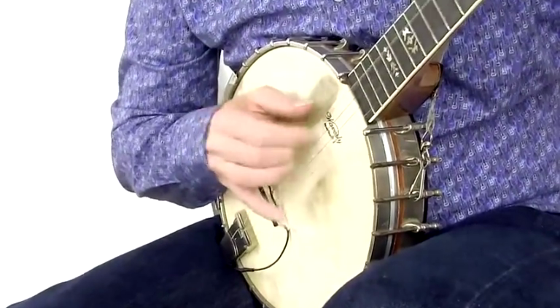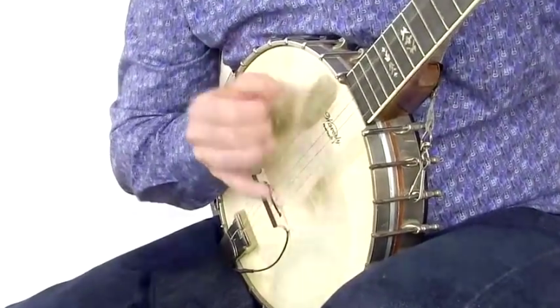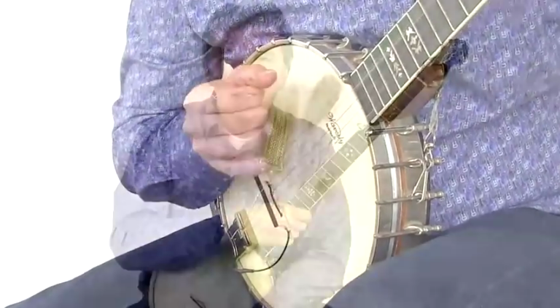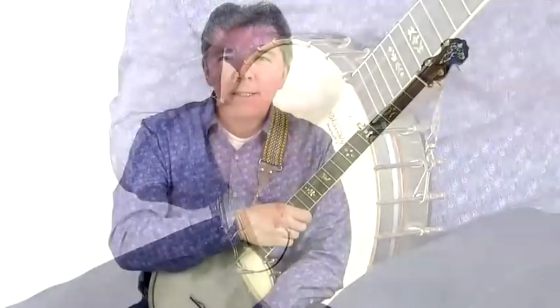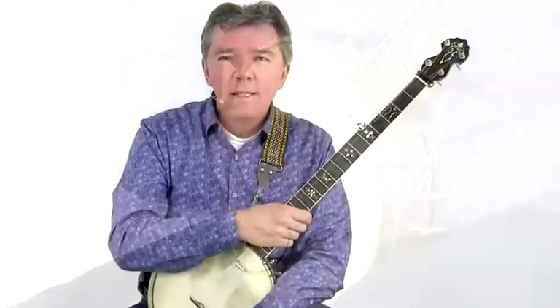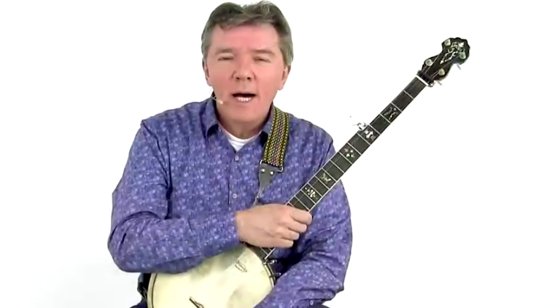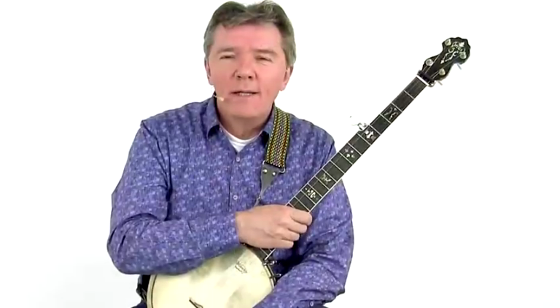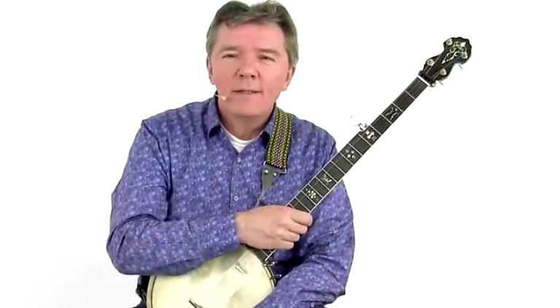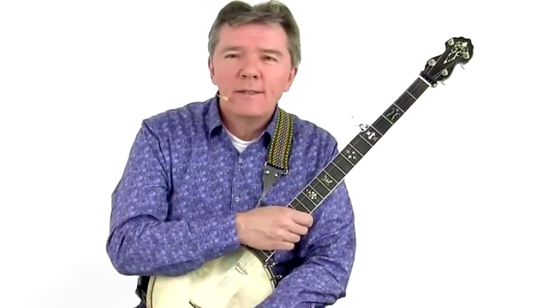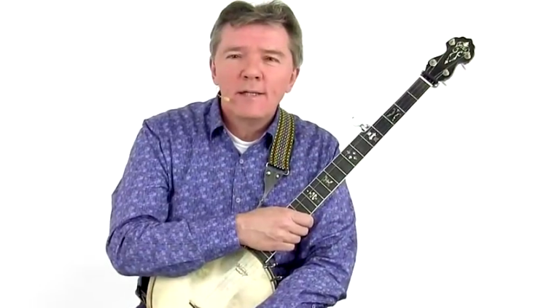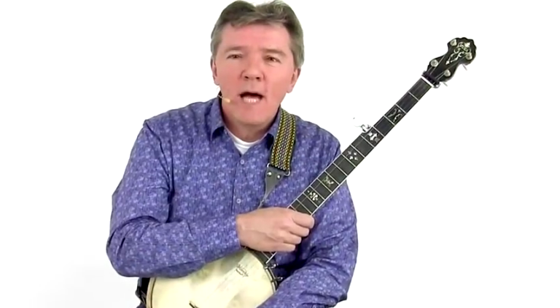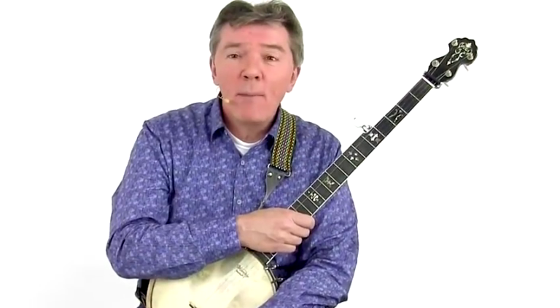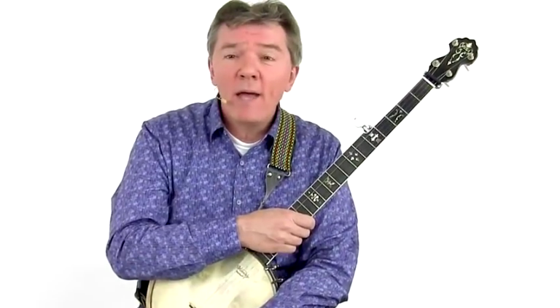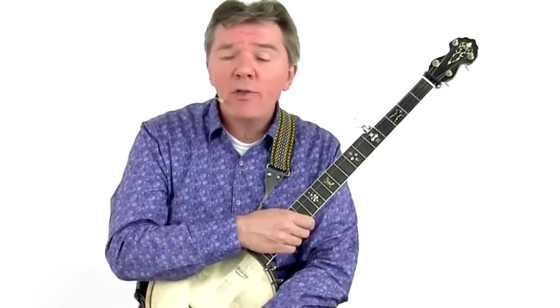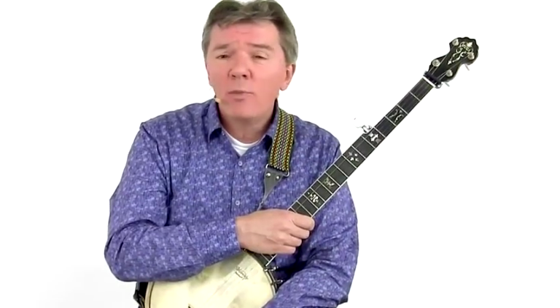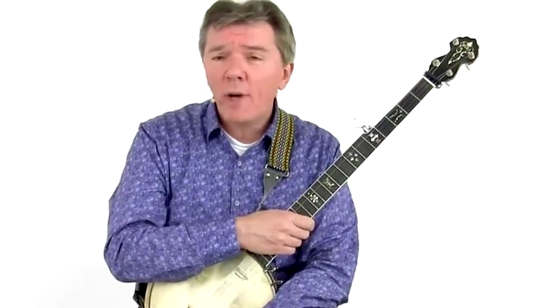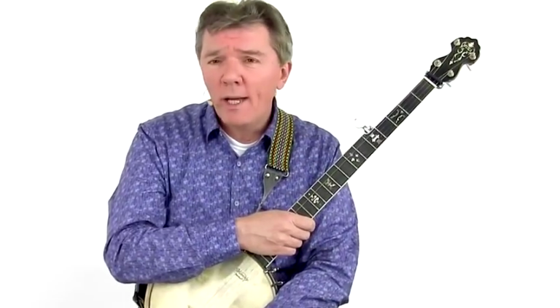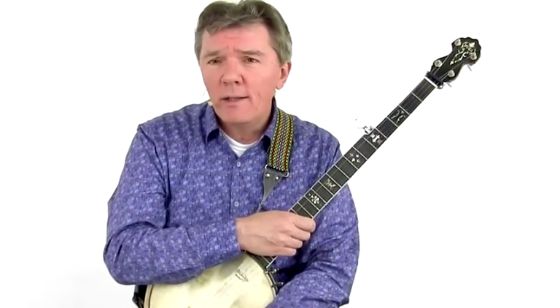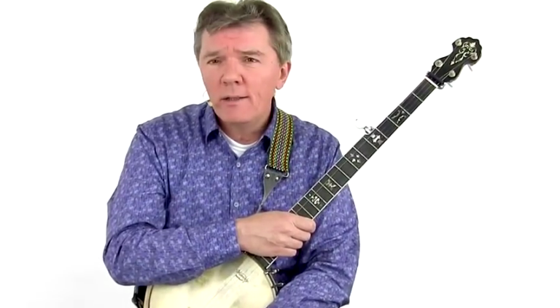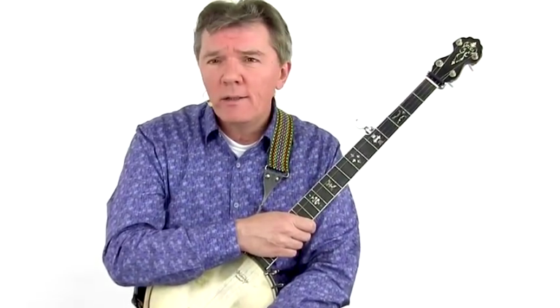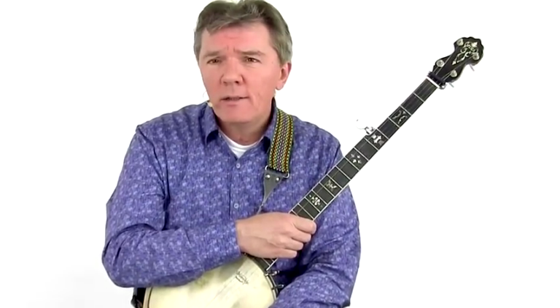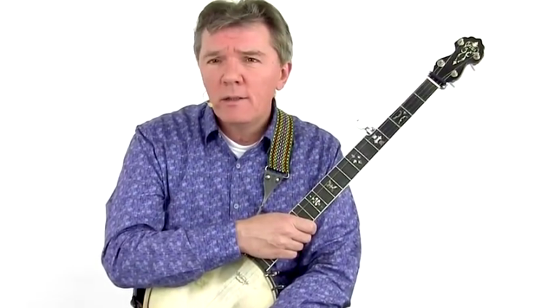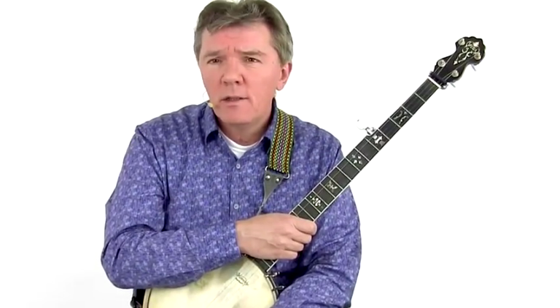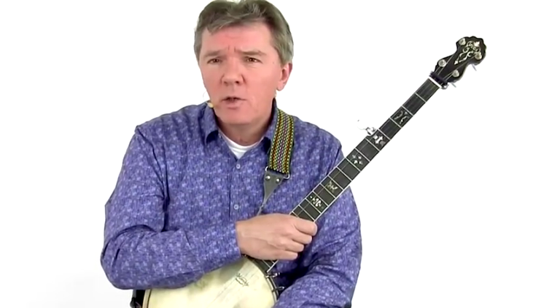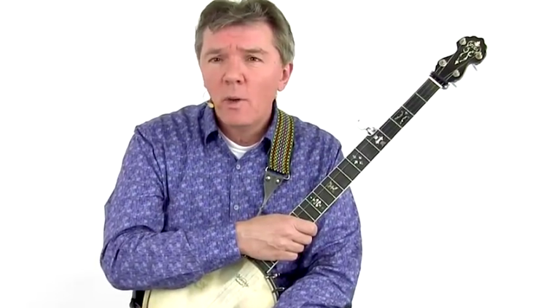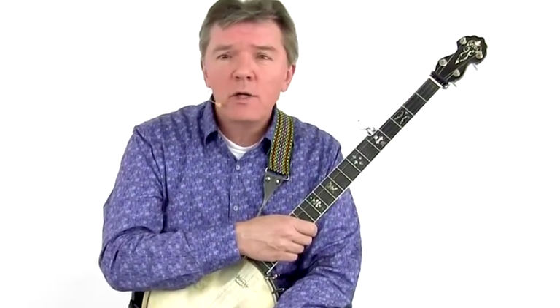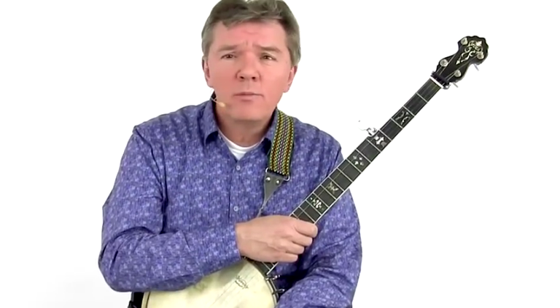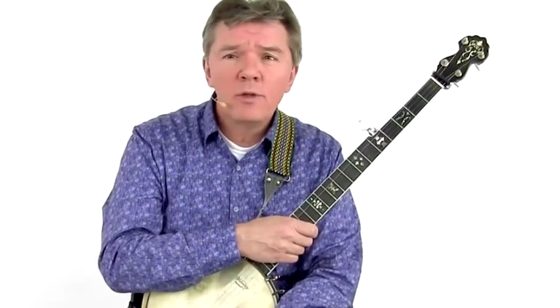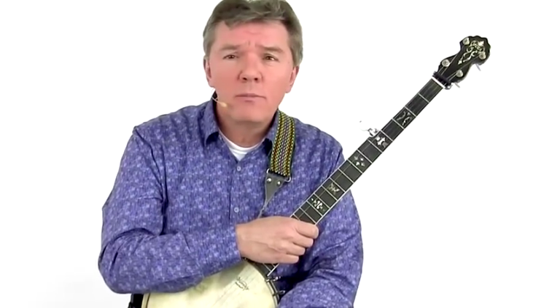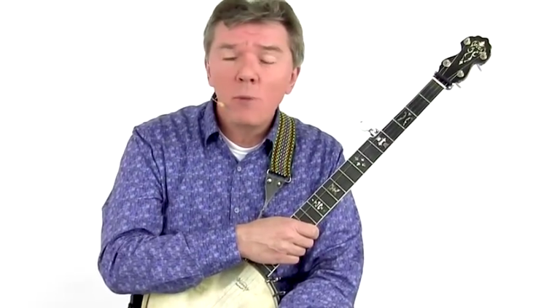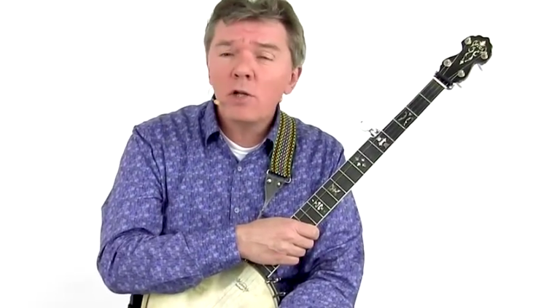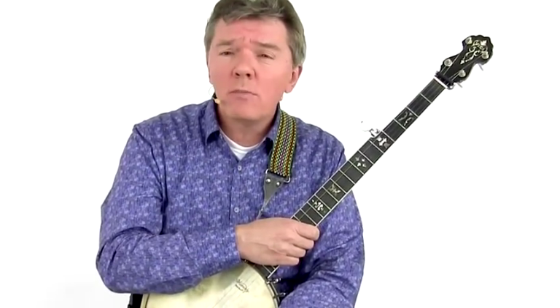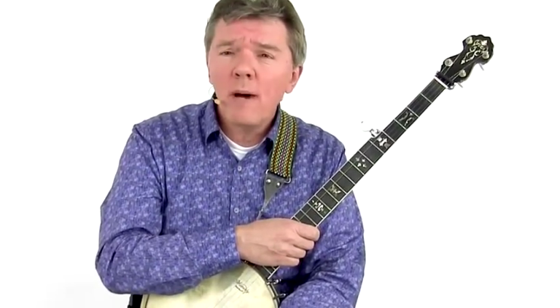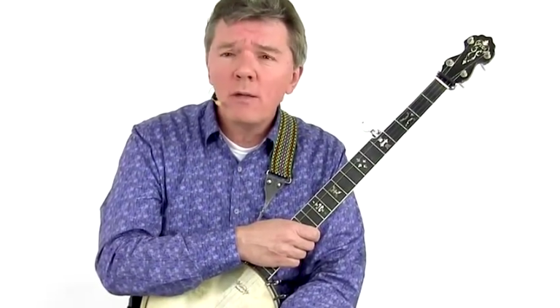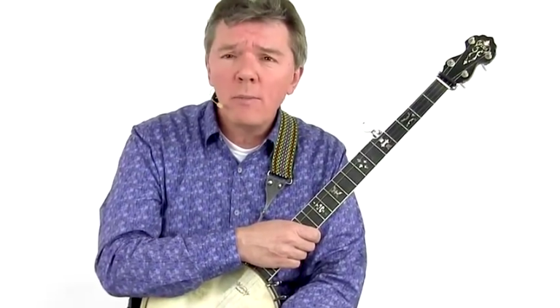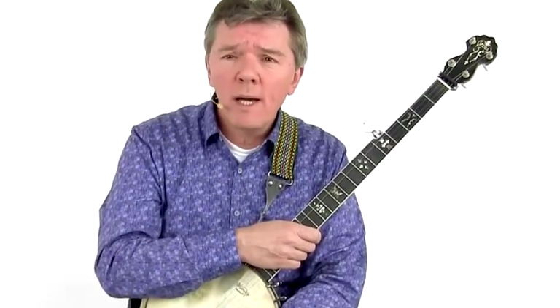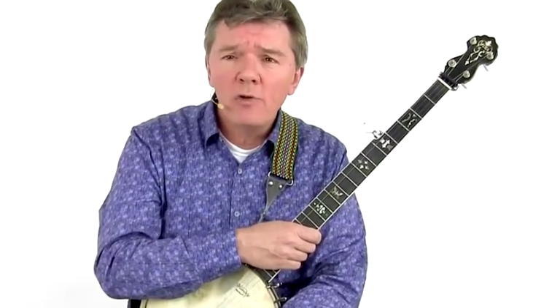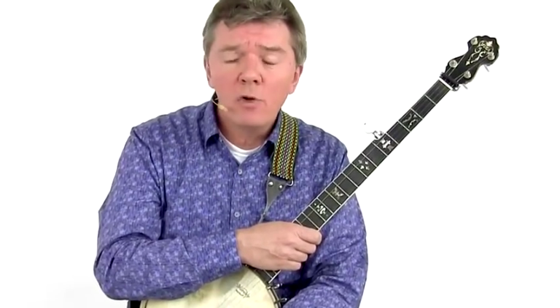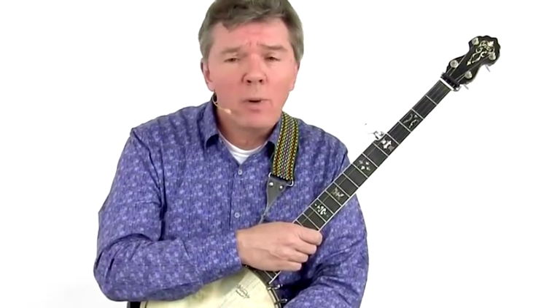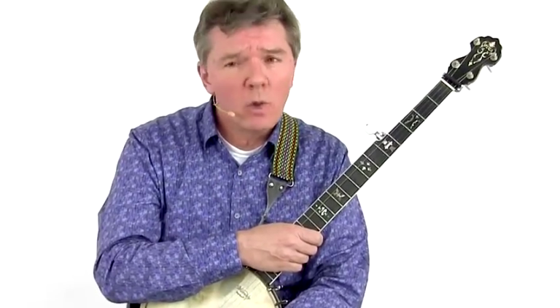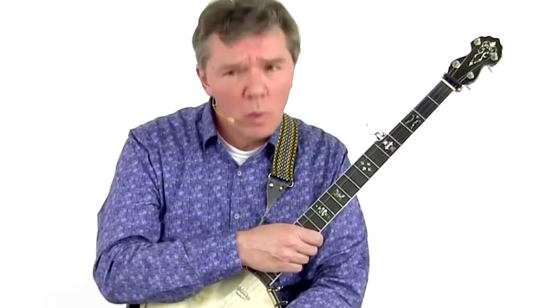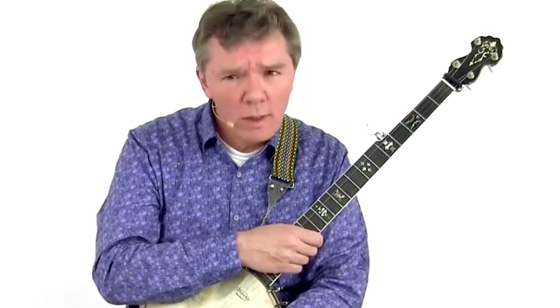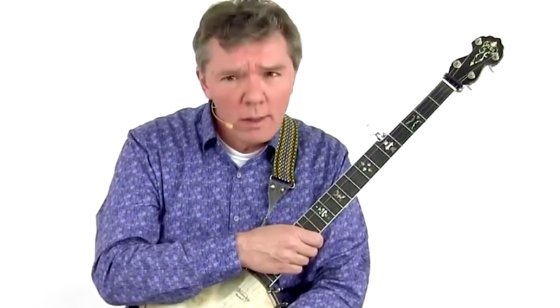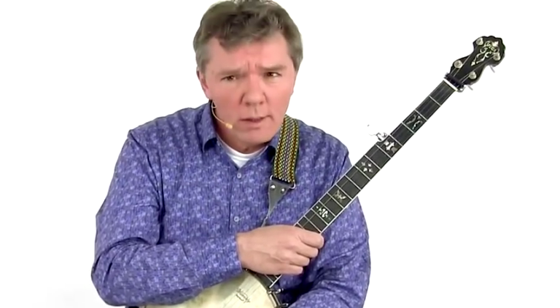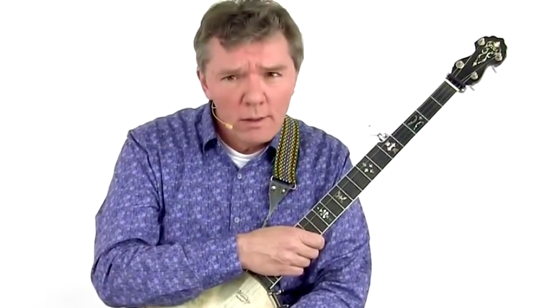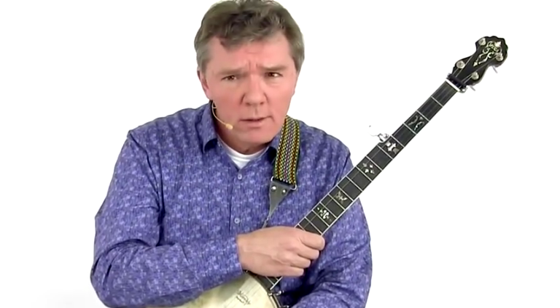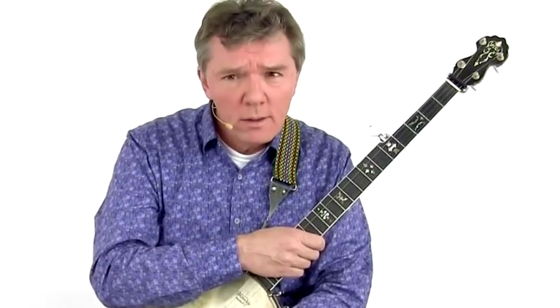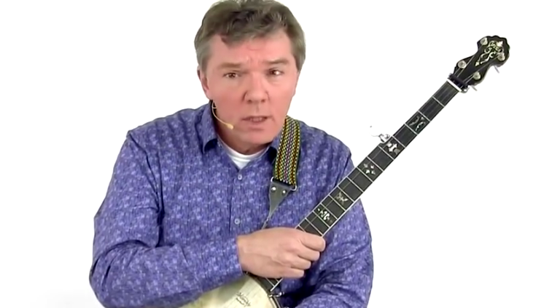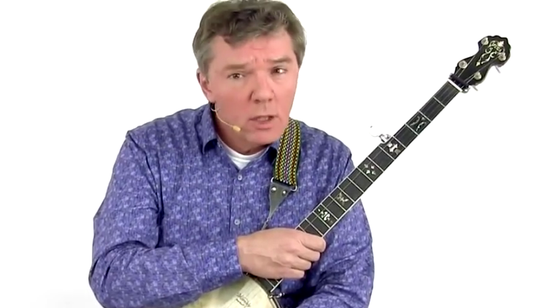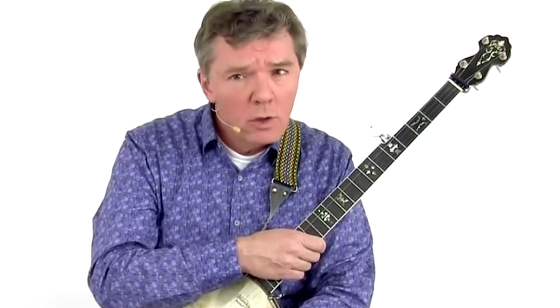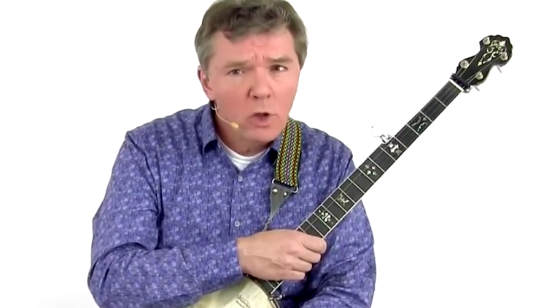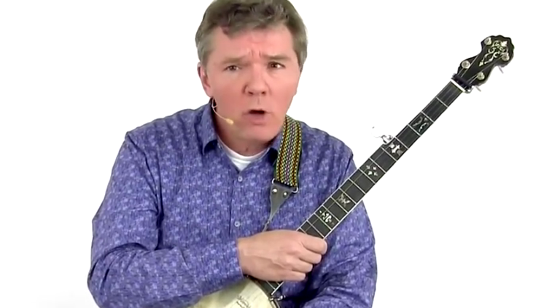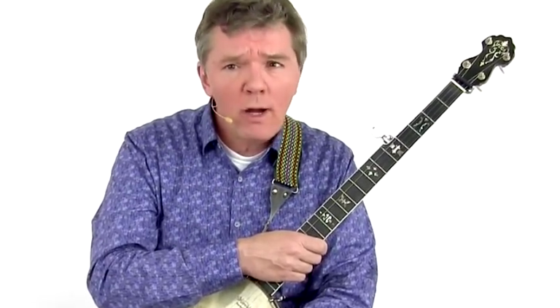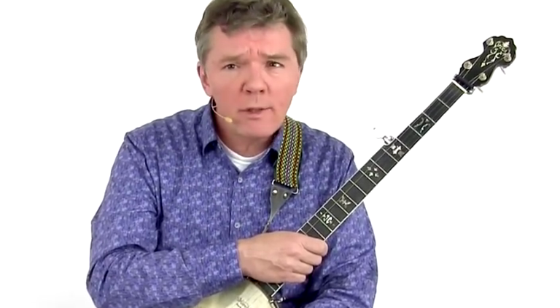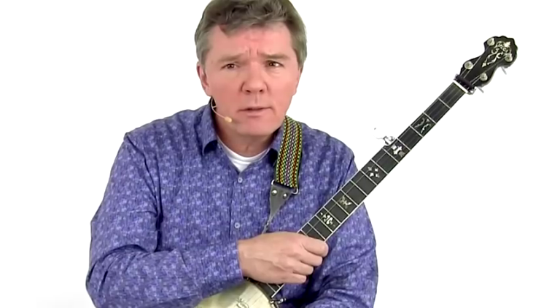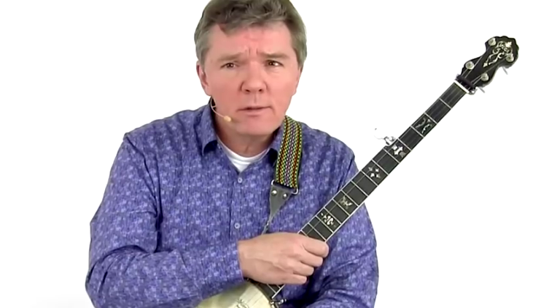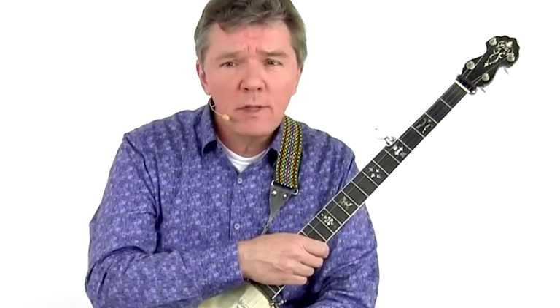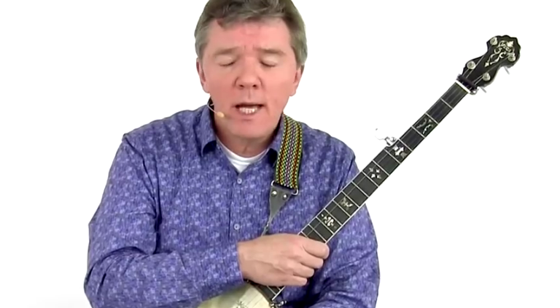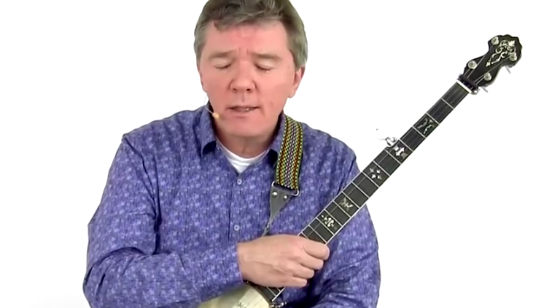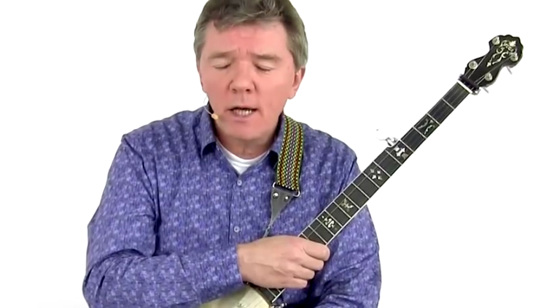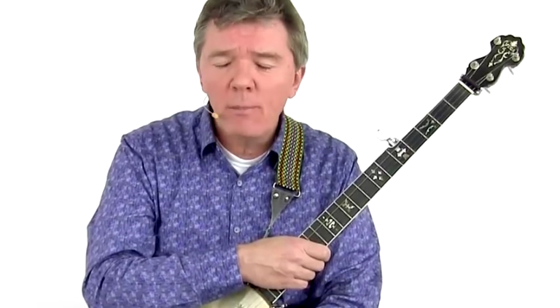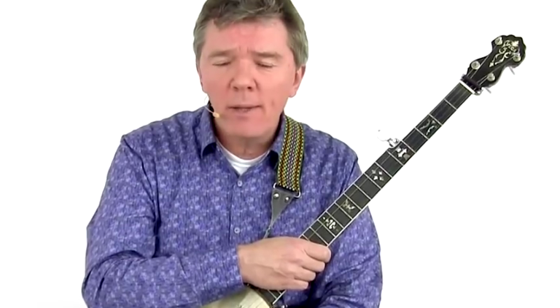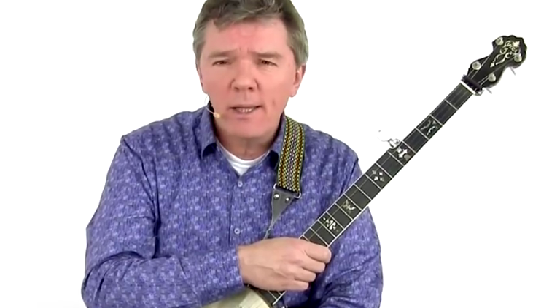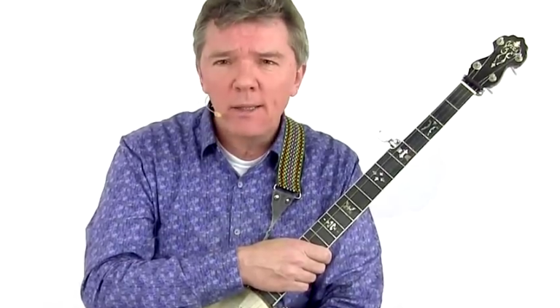Hi, I'm Matthew Brand. Welcome to Modern Mountain Banjo Part 1, Clawhammer and Outpicking.